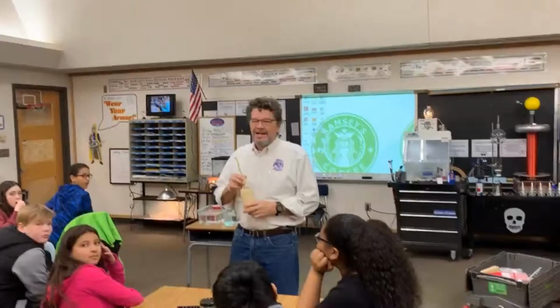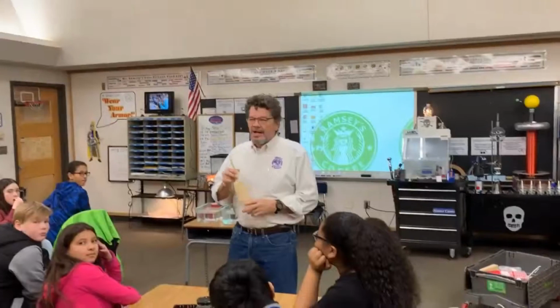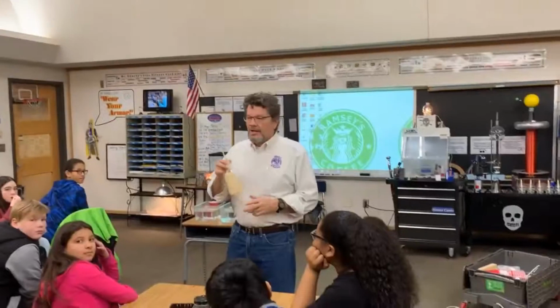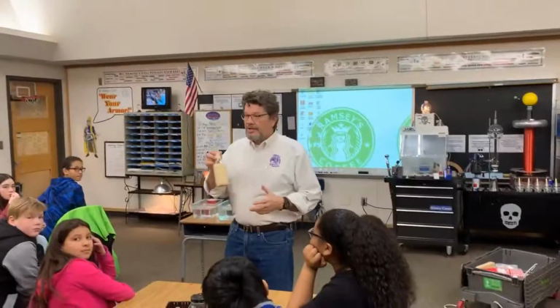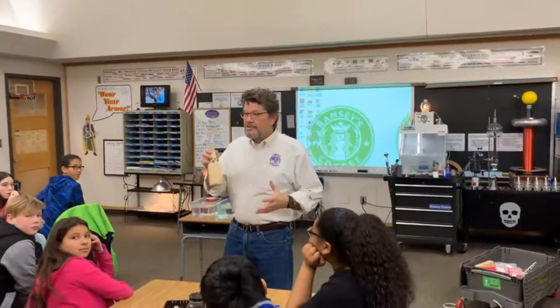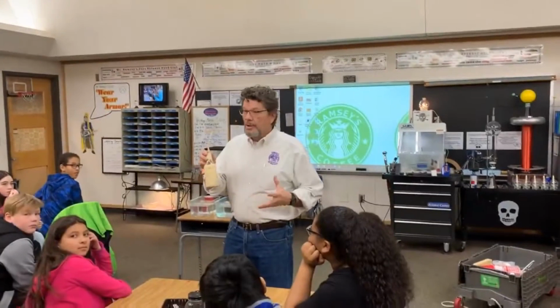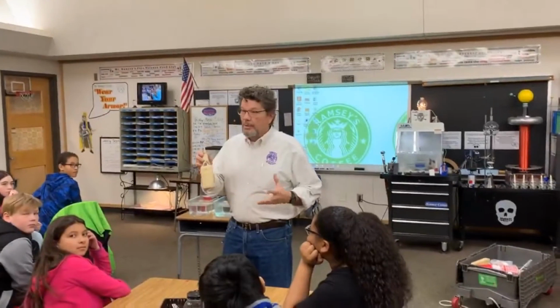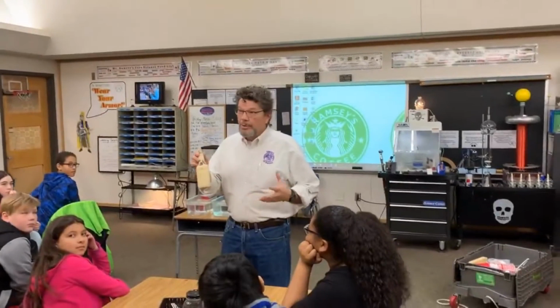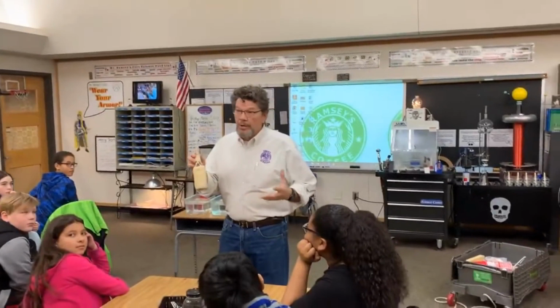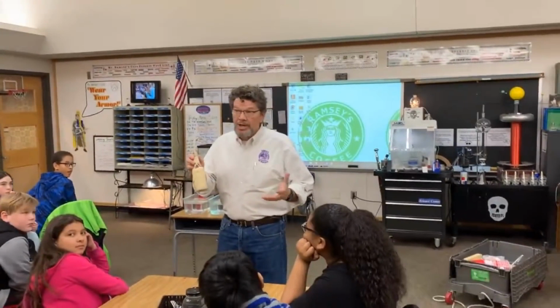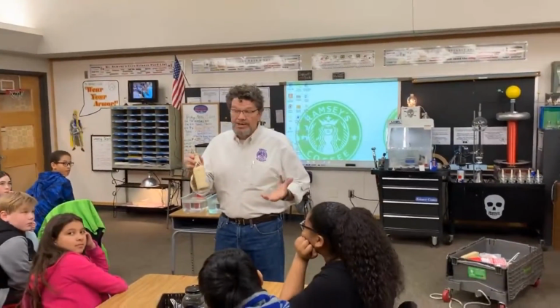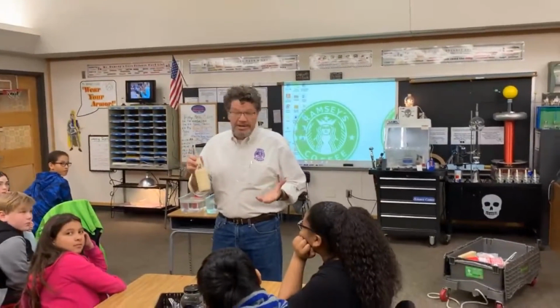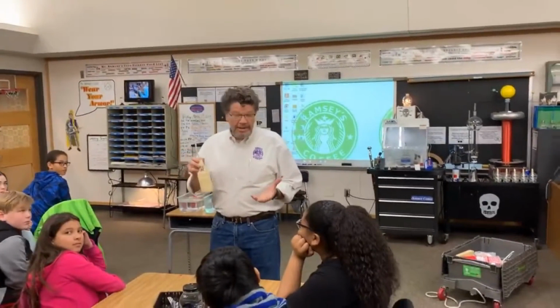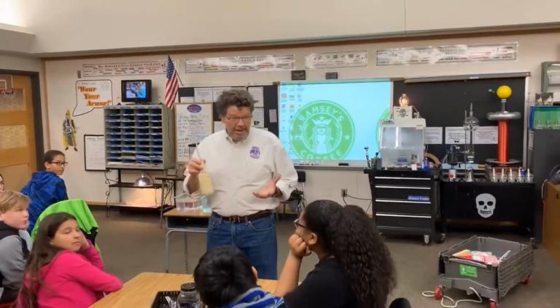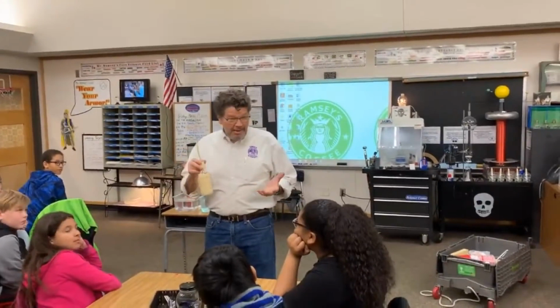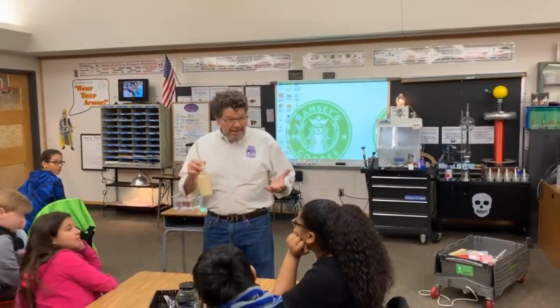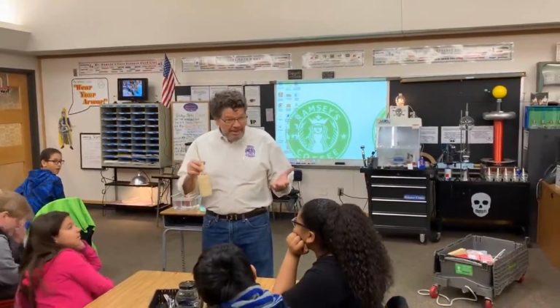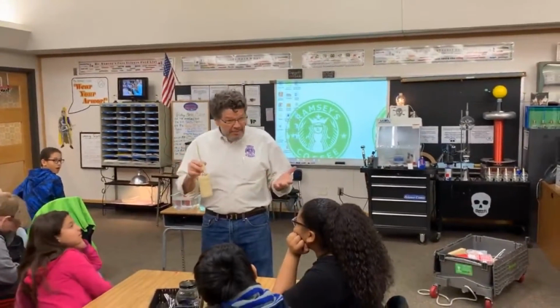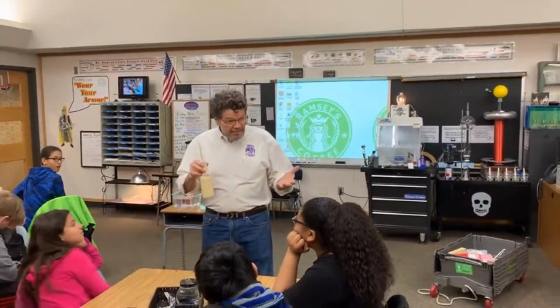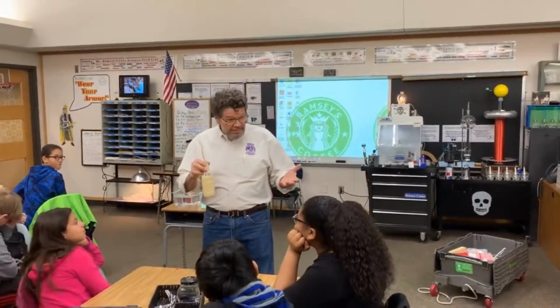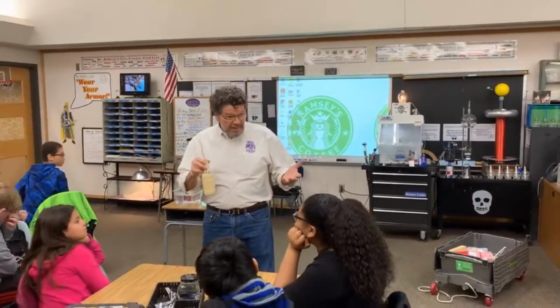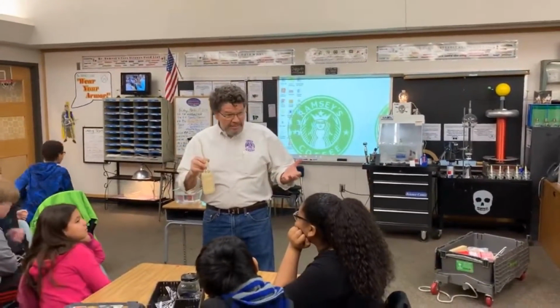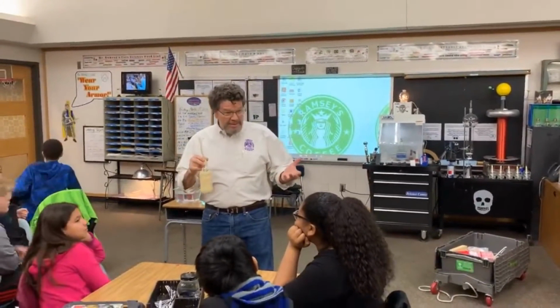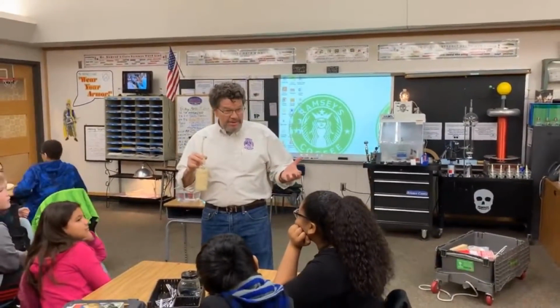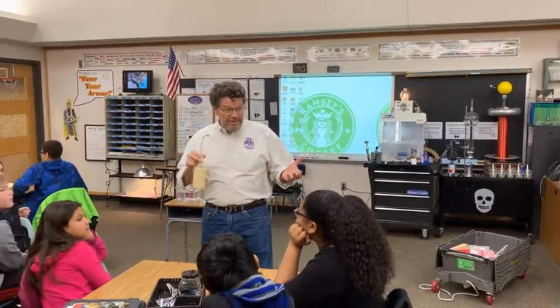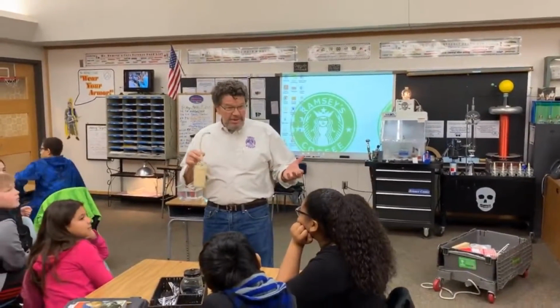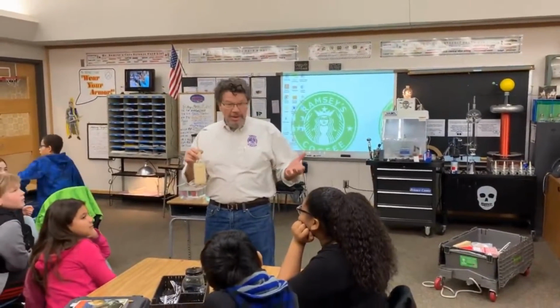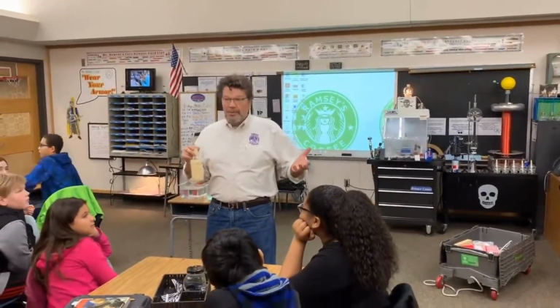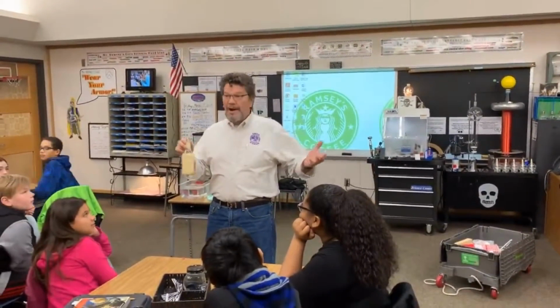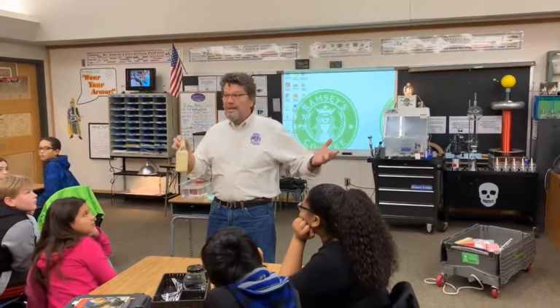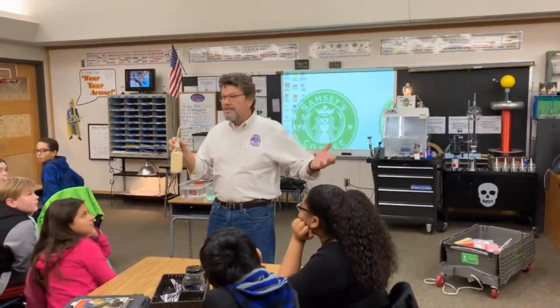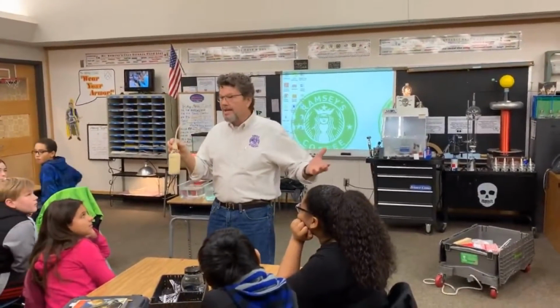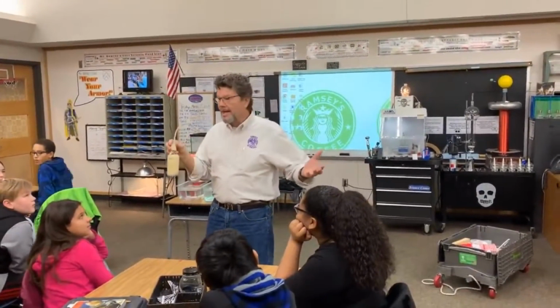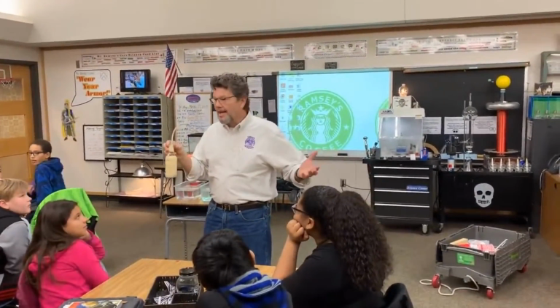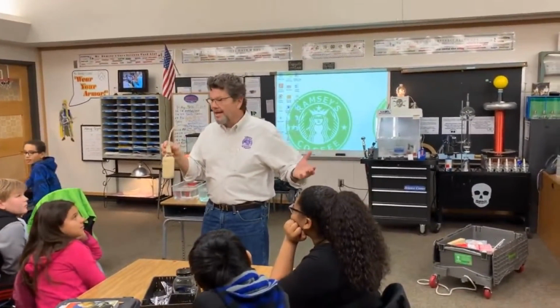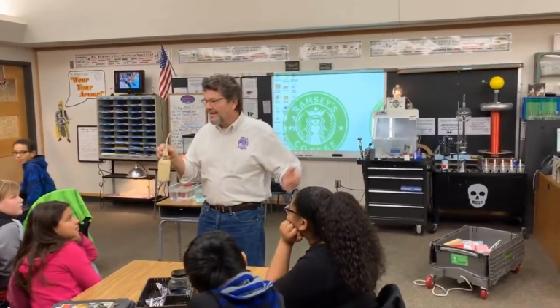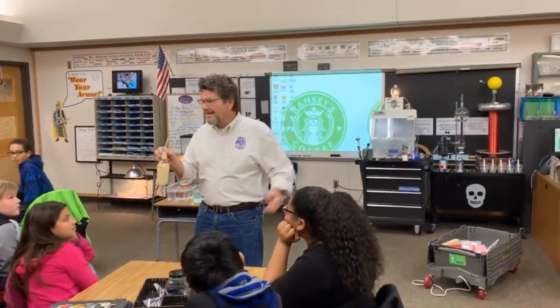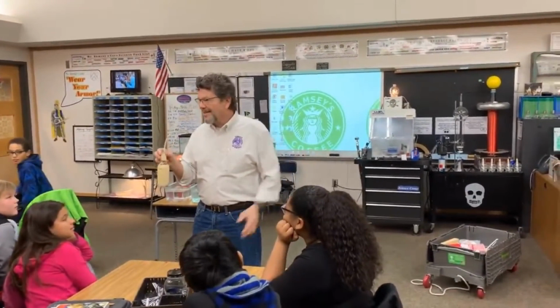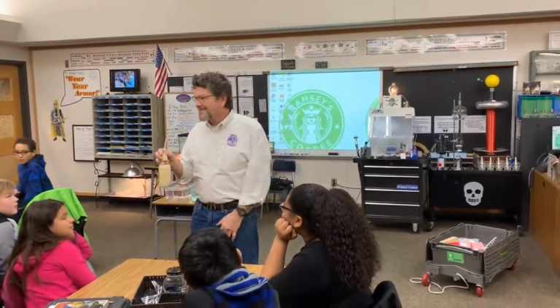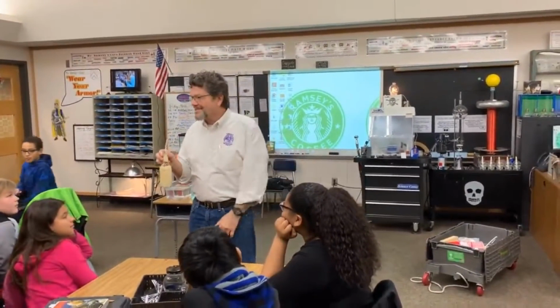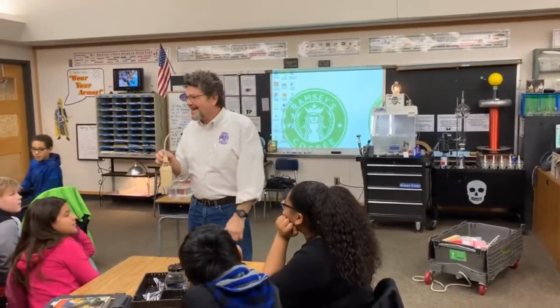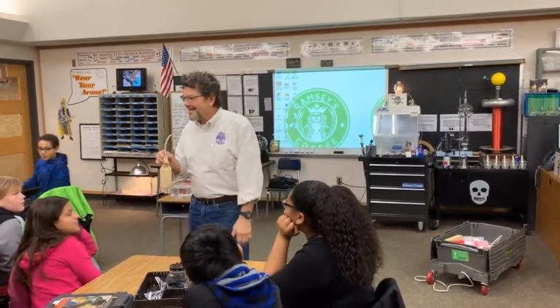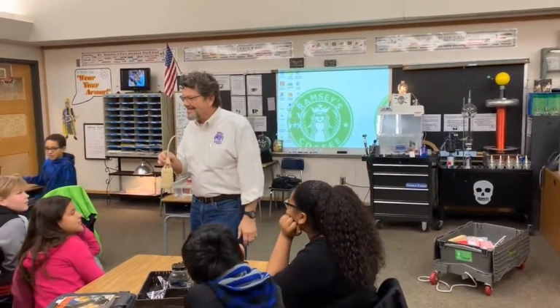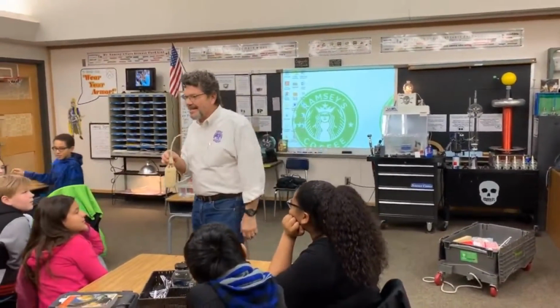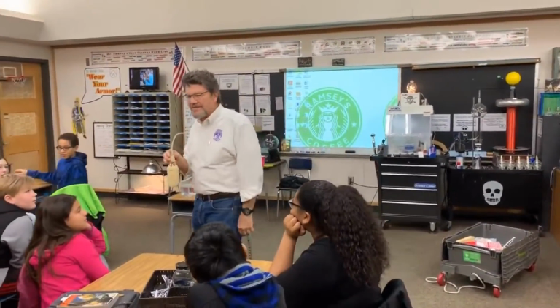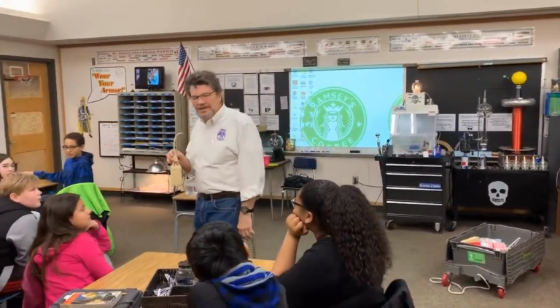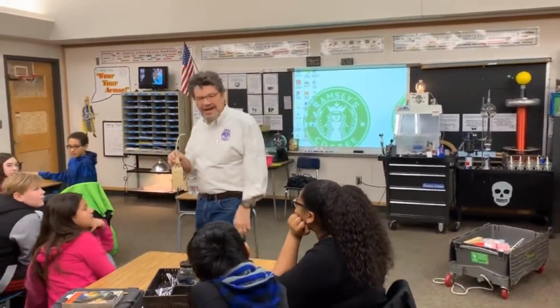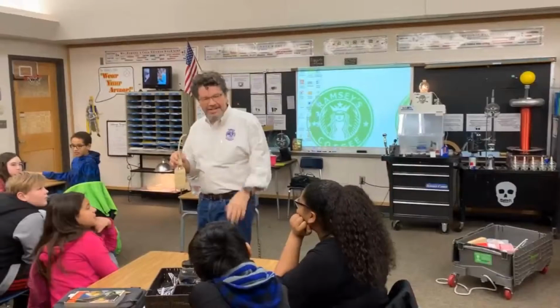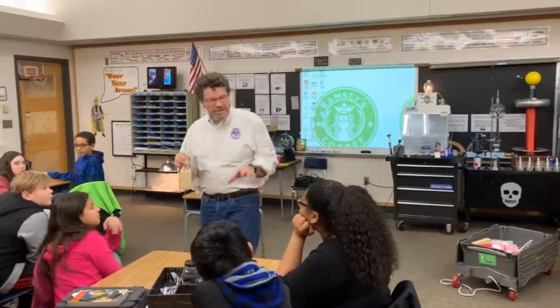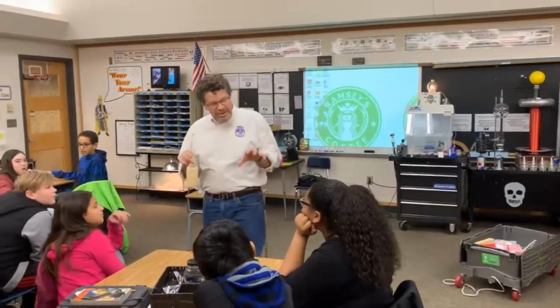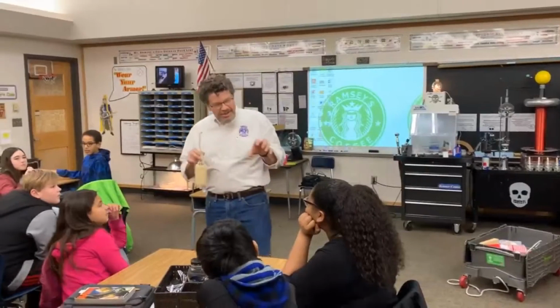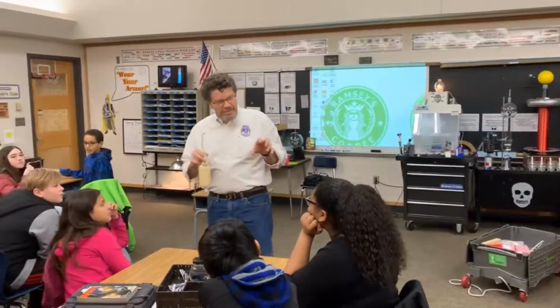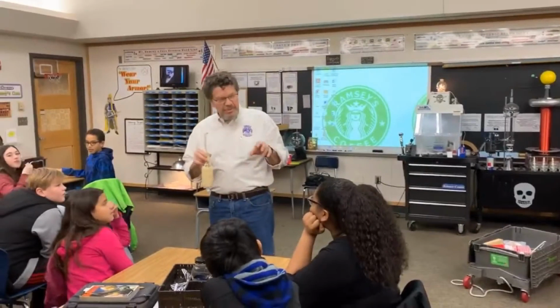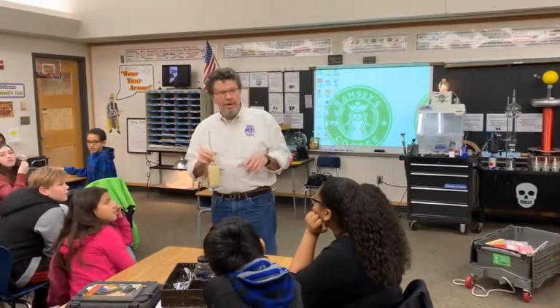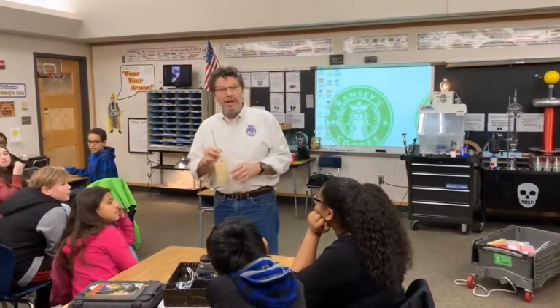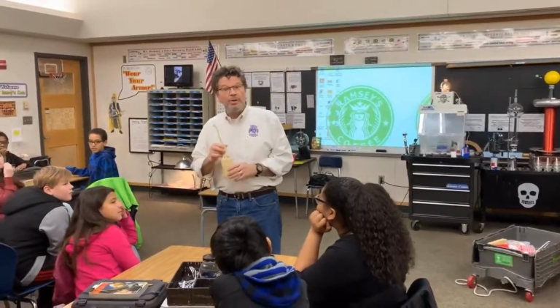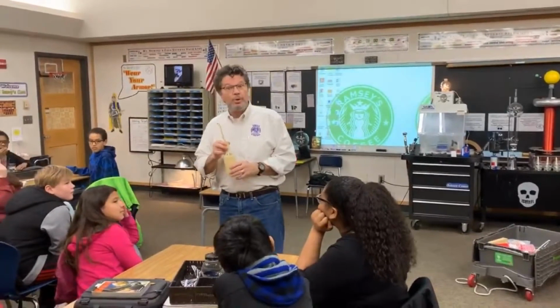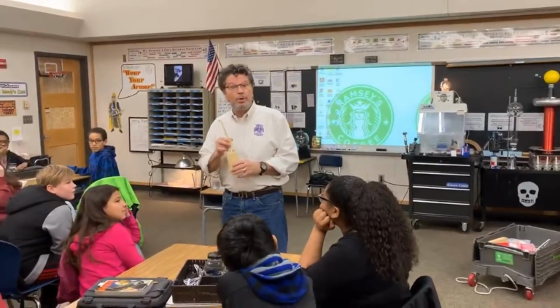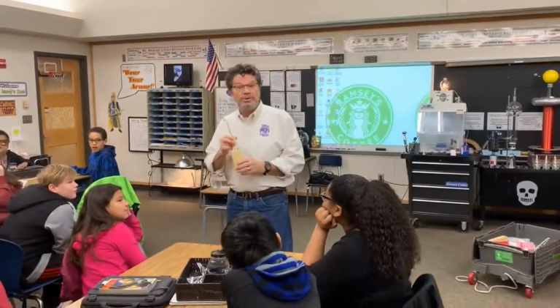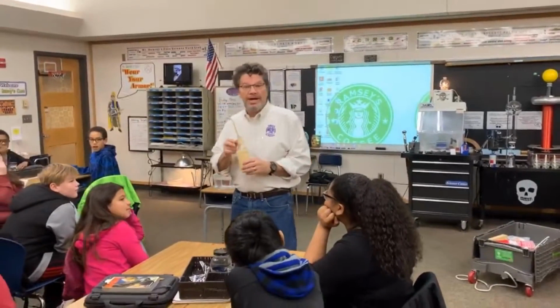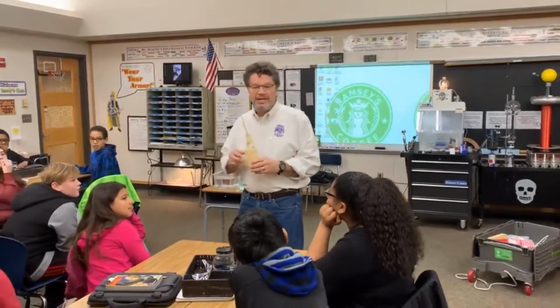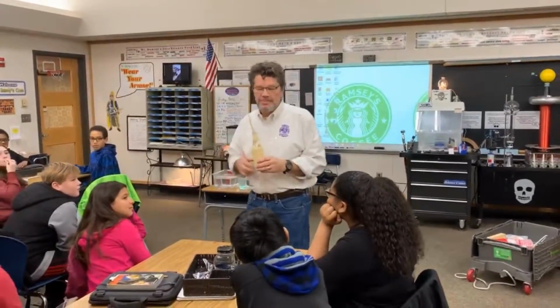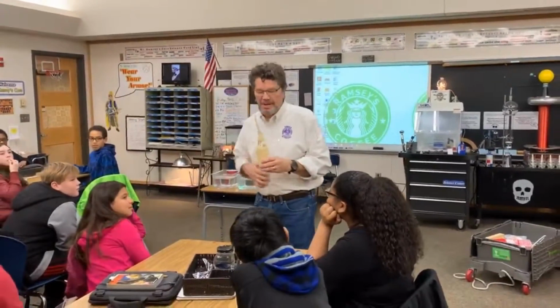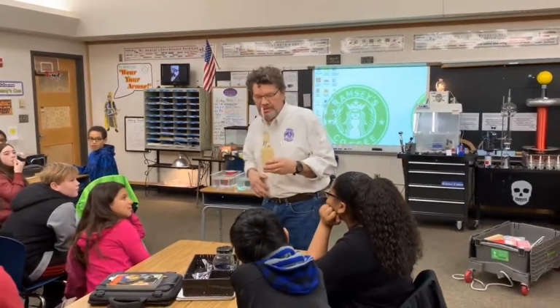Rick Roslin here. Thanks for inviting me to Ramsey land and science. I love science and you guys have been doing a lot of cool science projects.